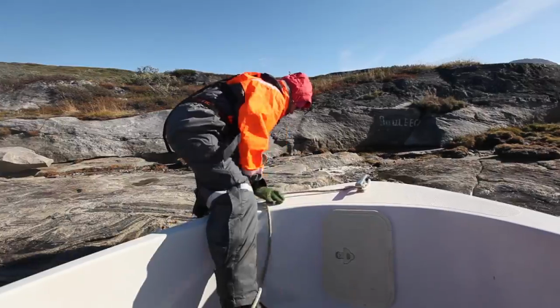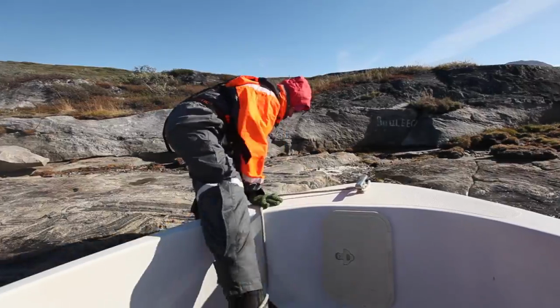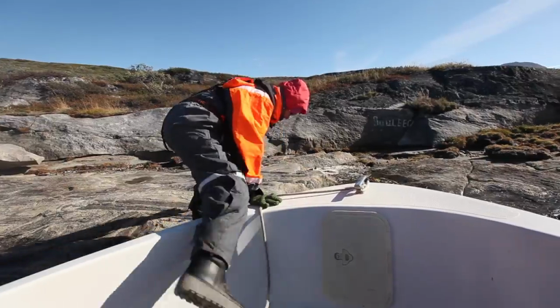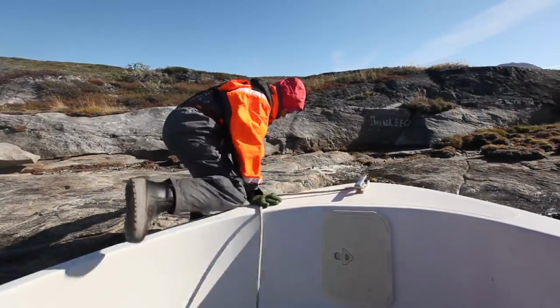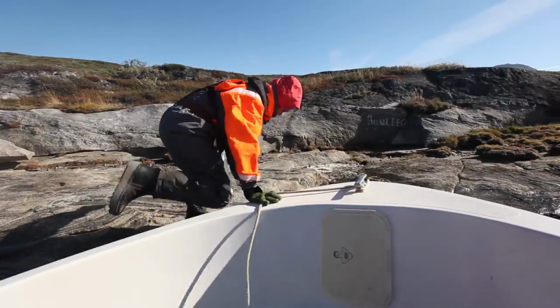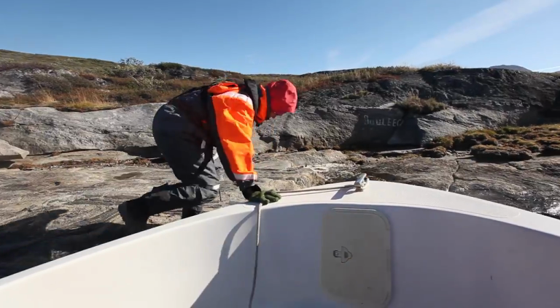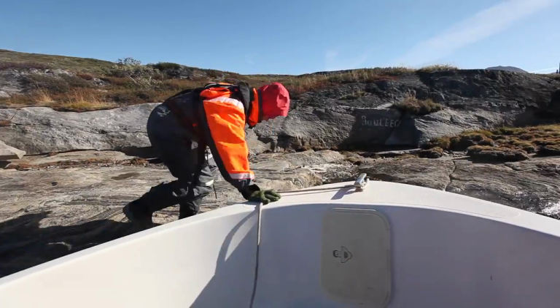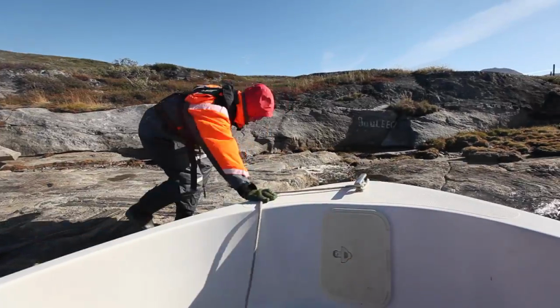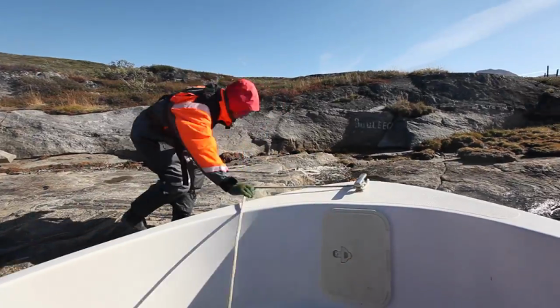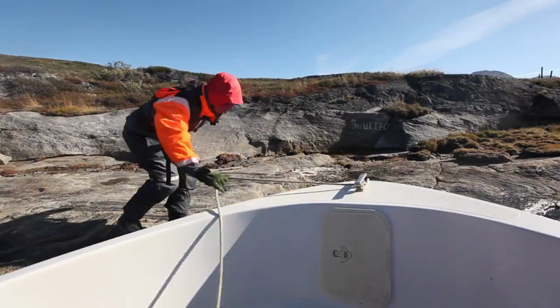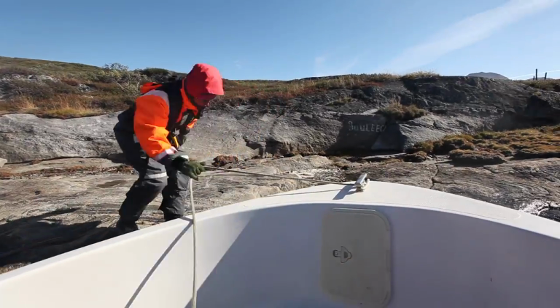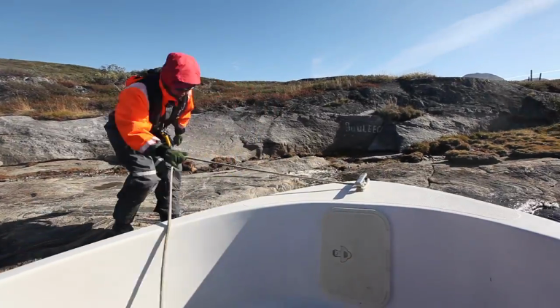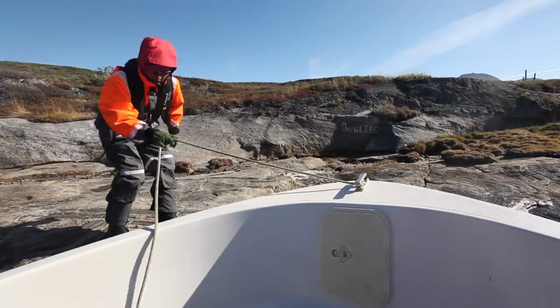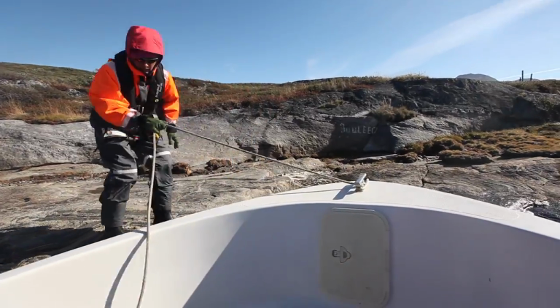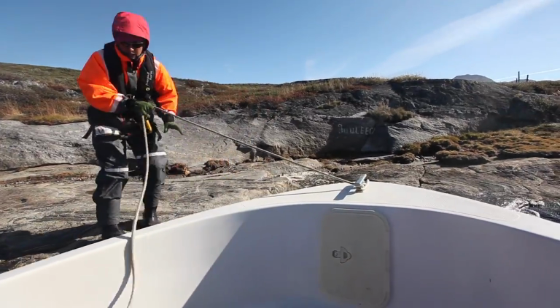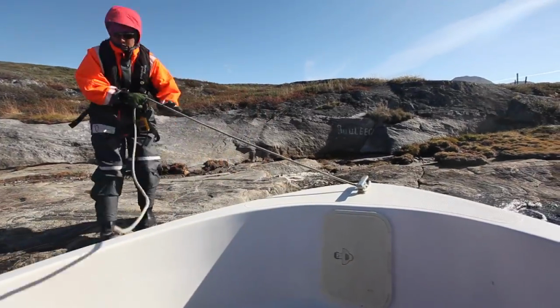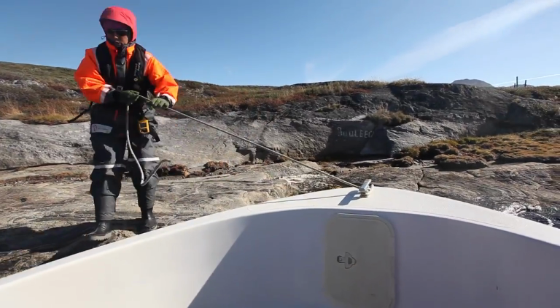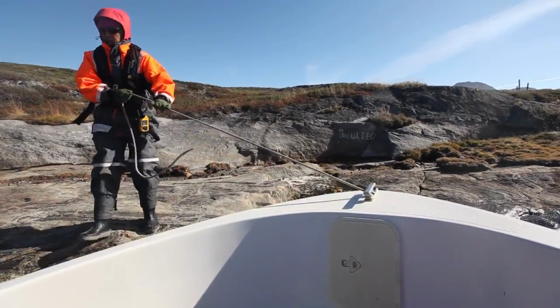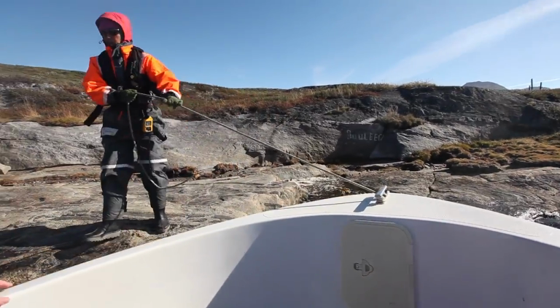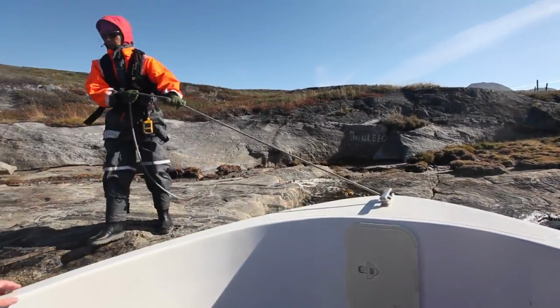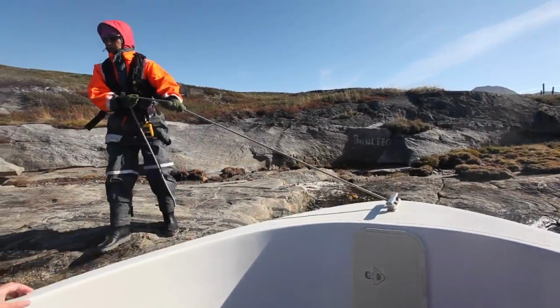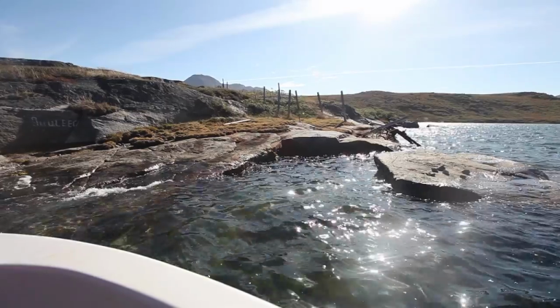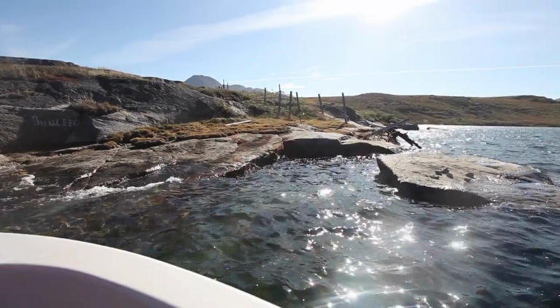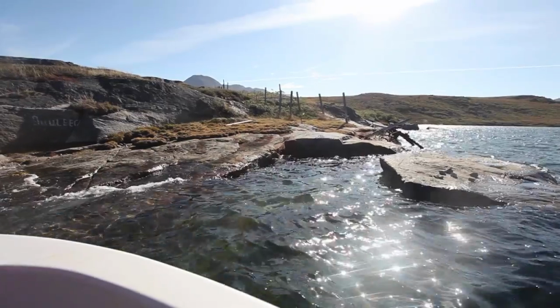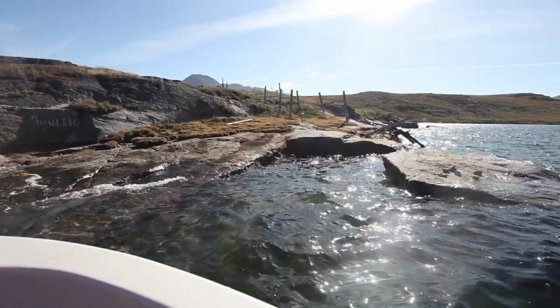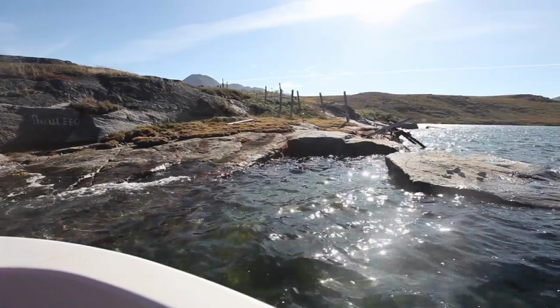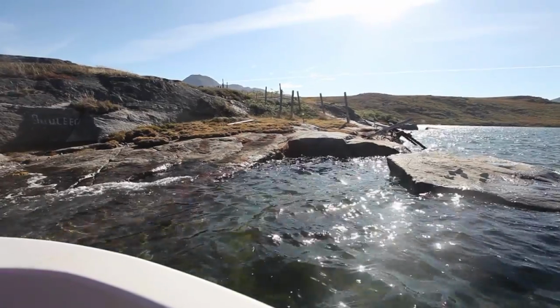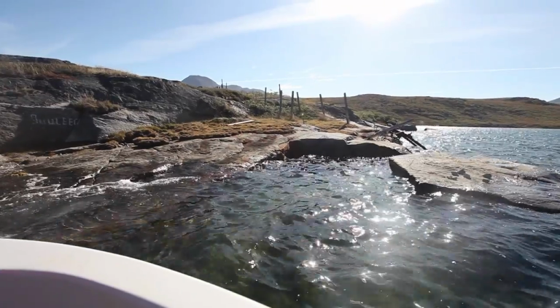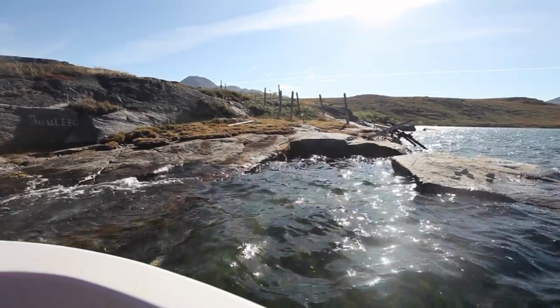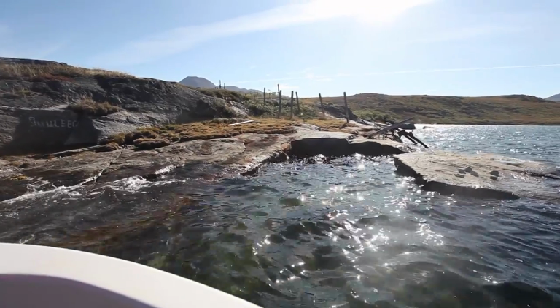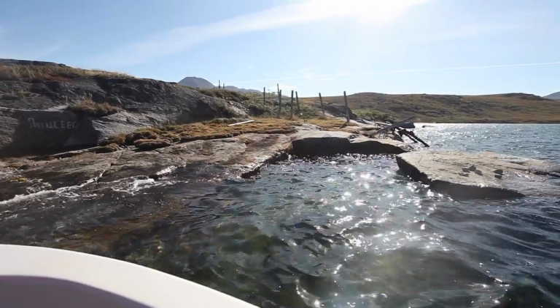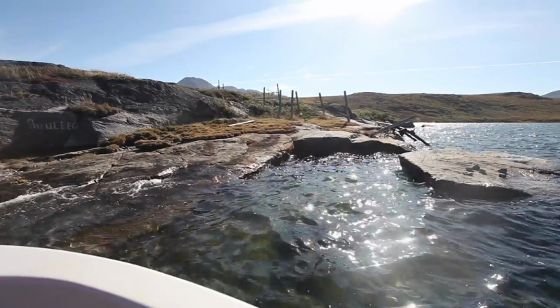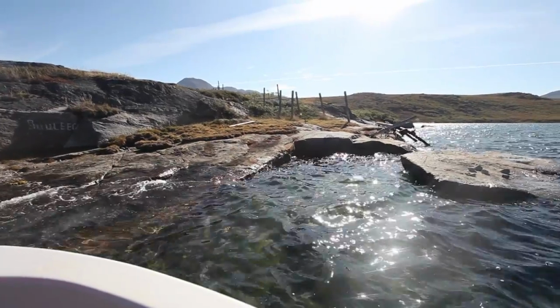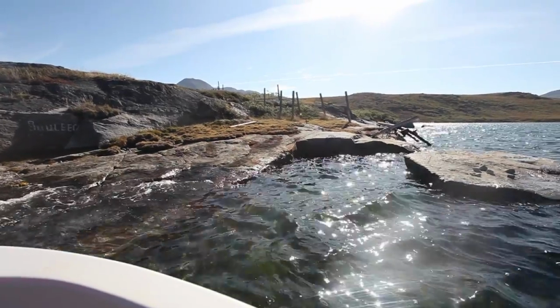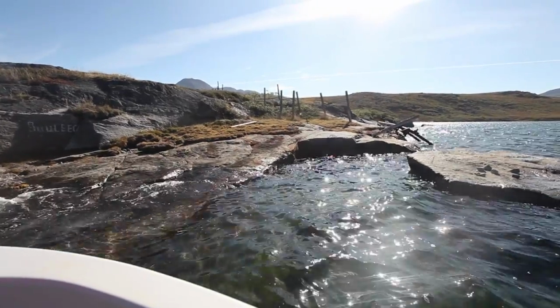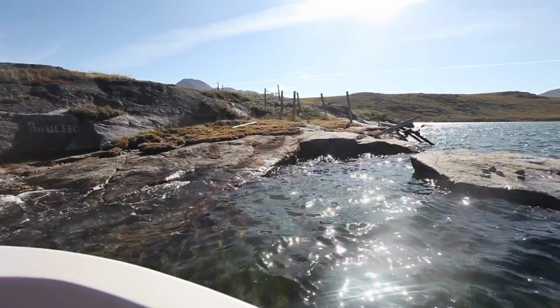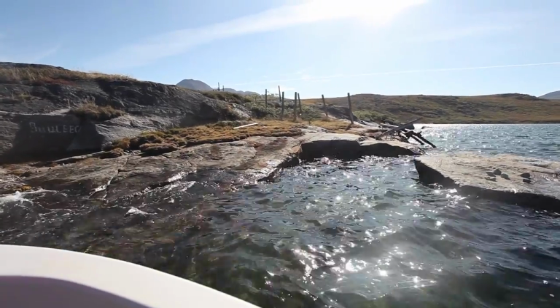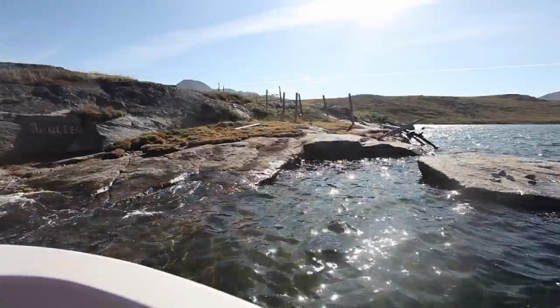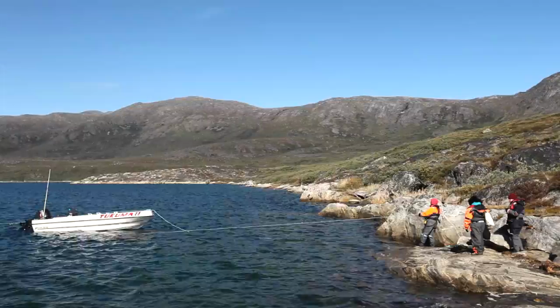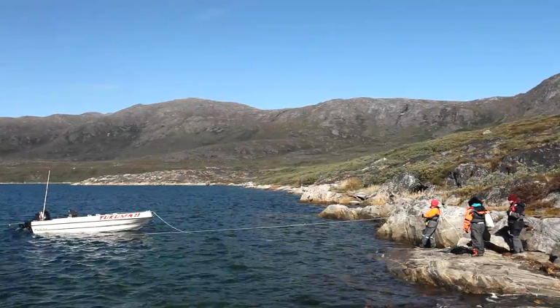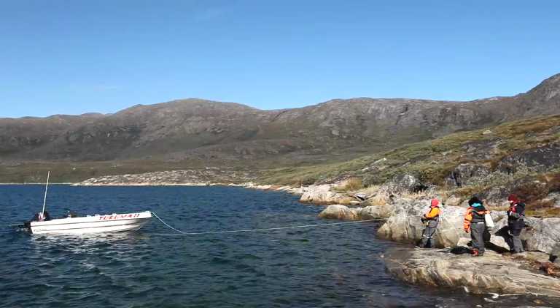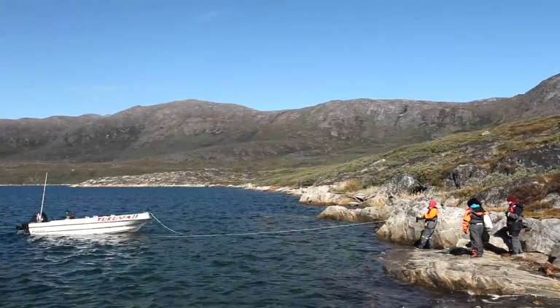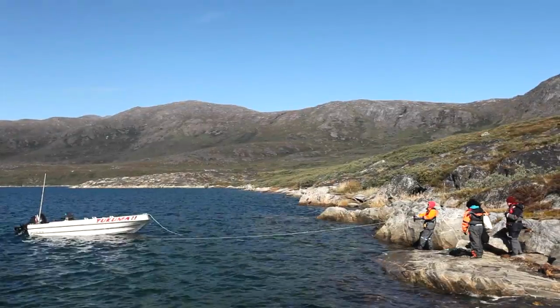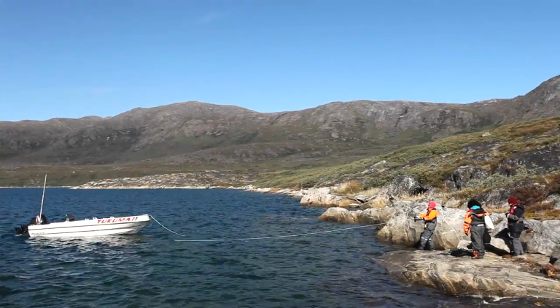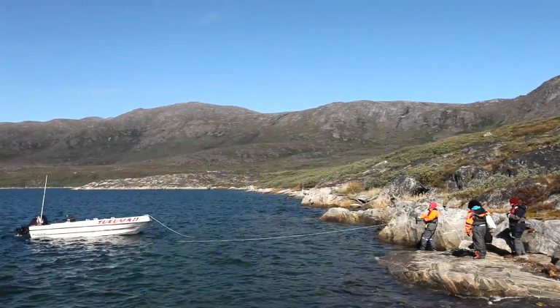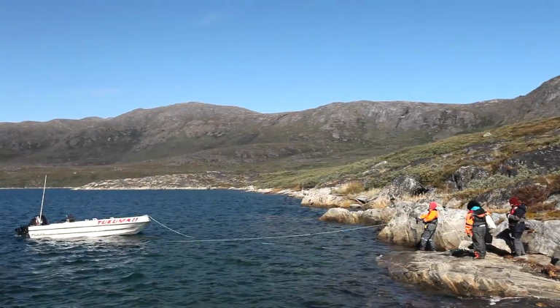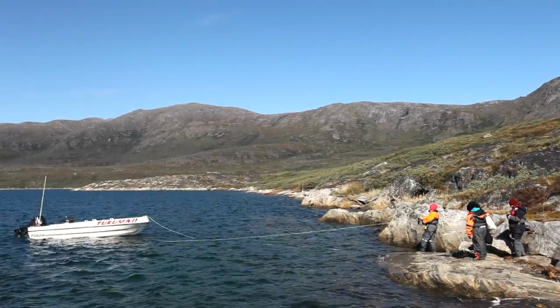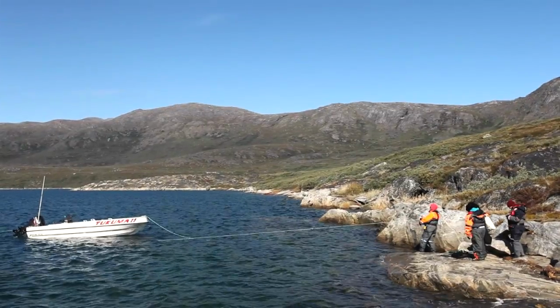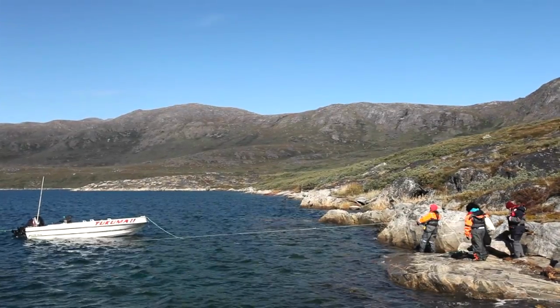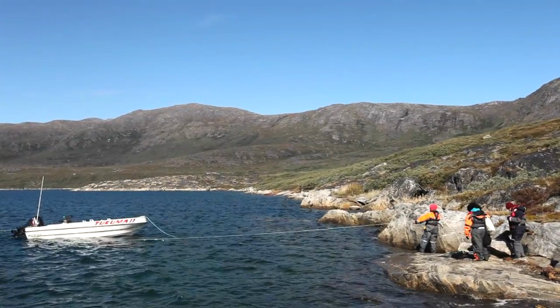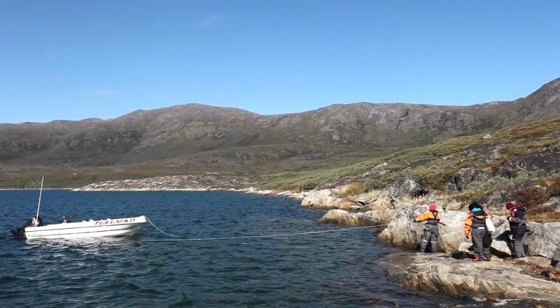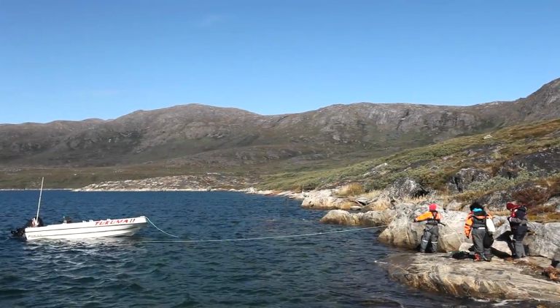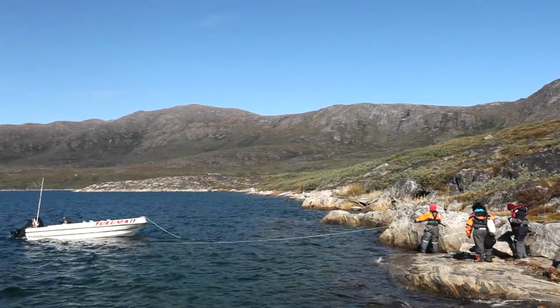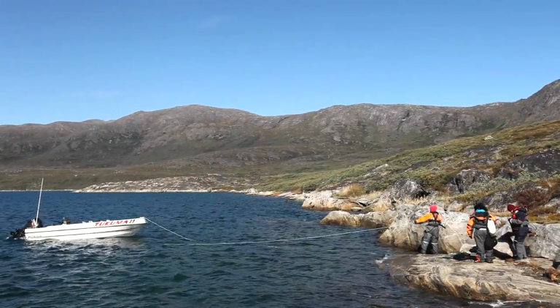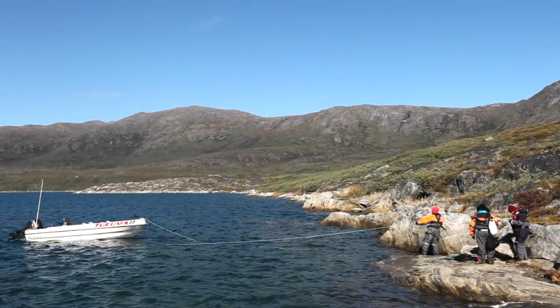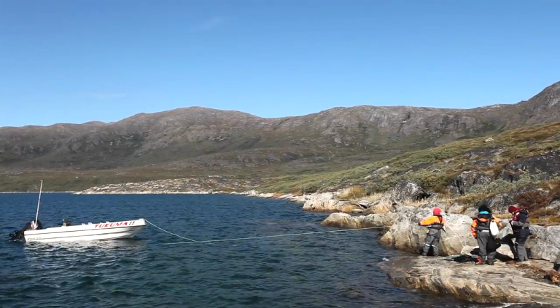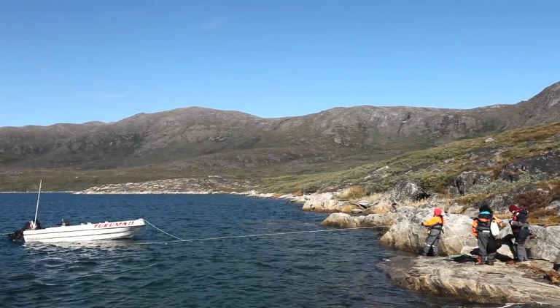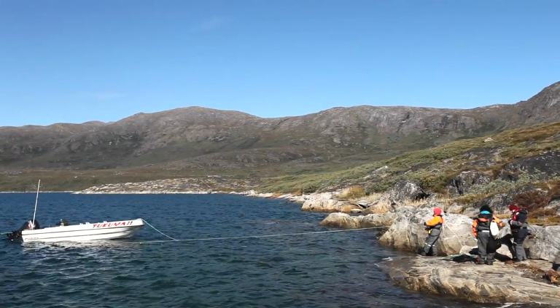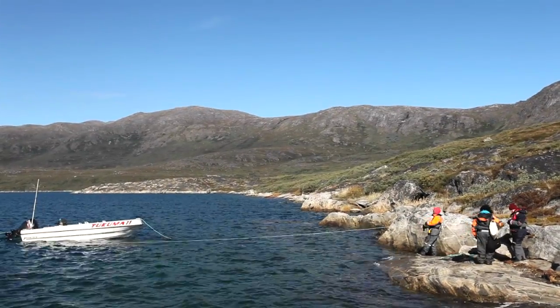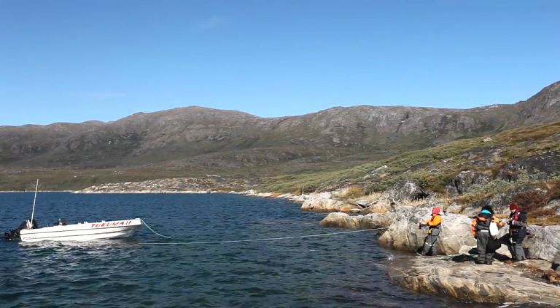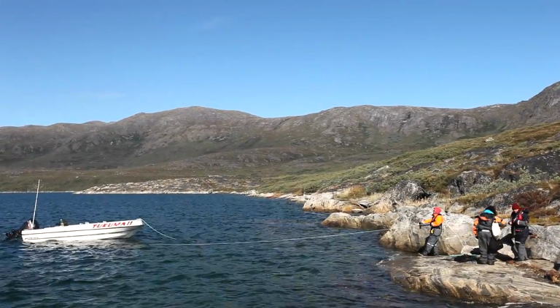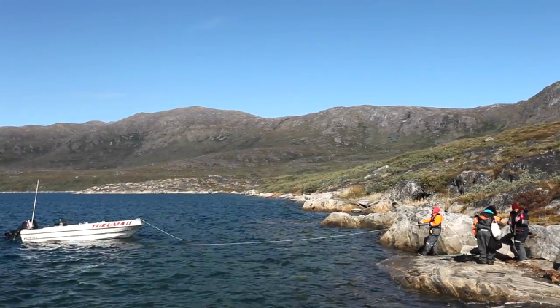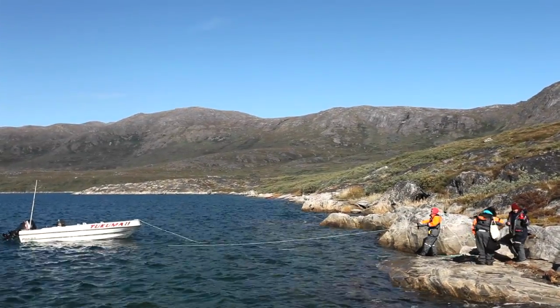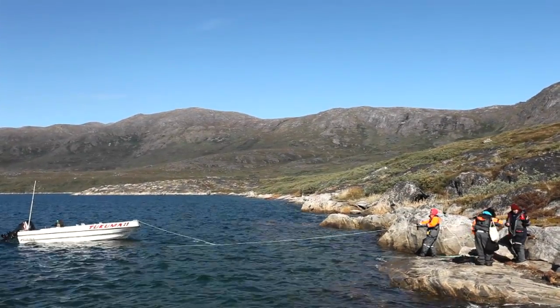When we reach the bottom of the fjord, we'll start our easy hike. It's about 45 minutes of walking on easy terrain.